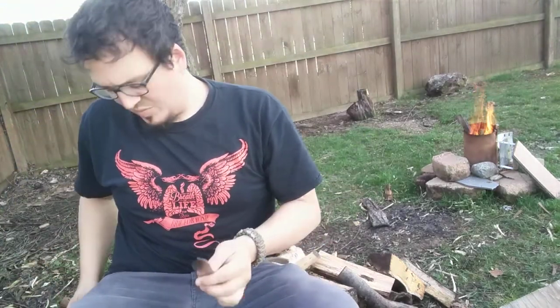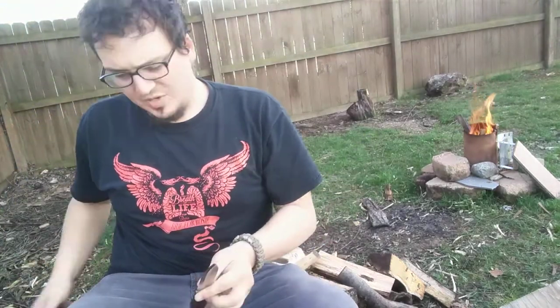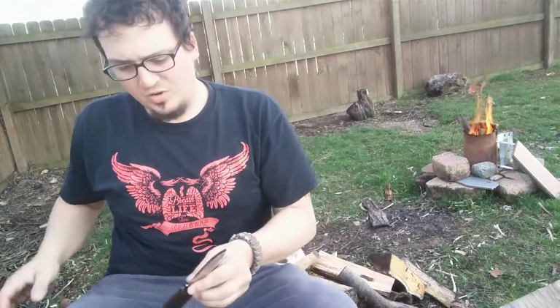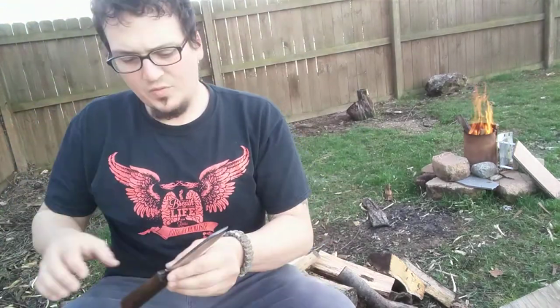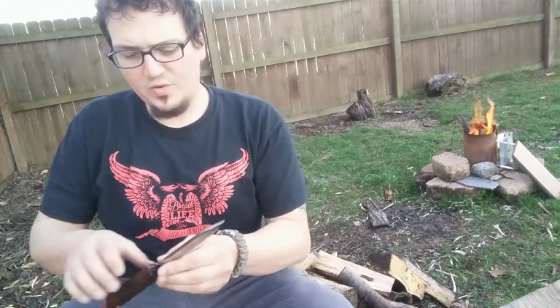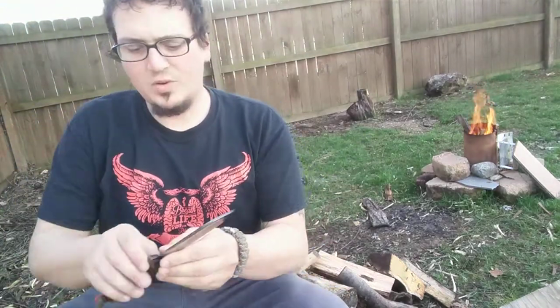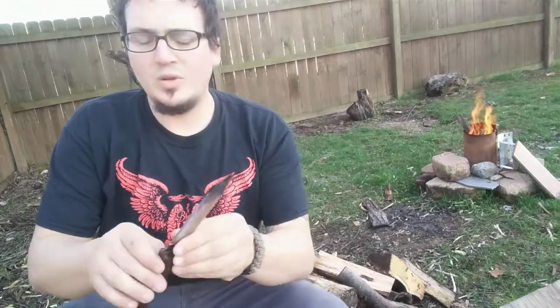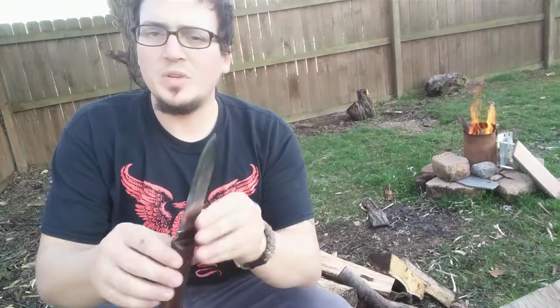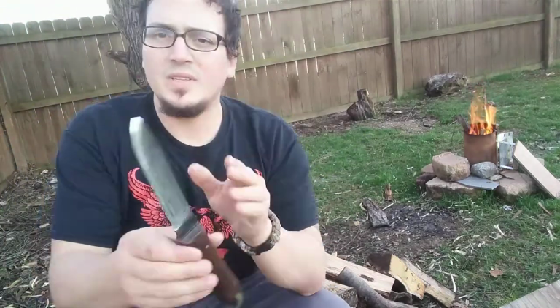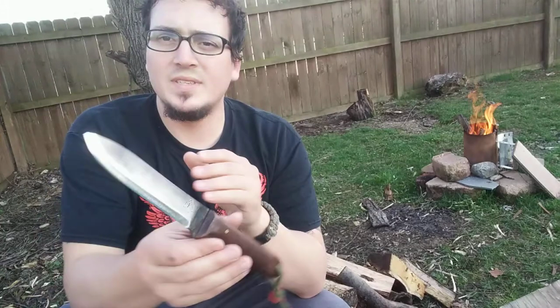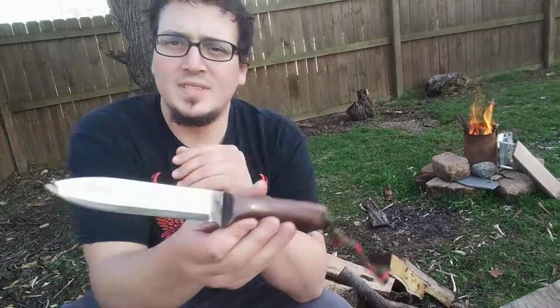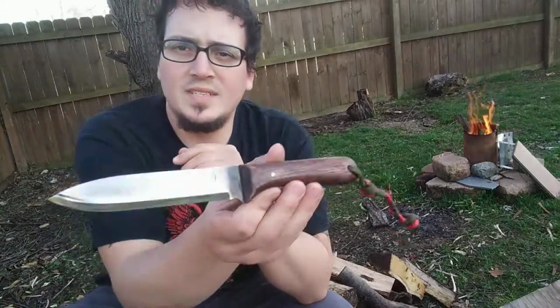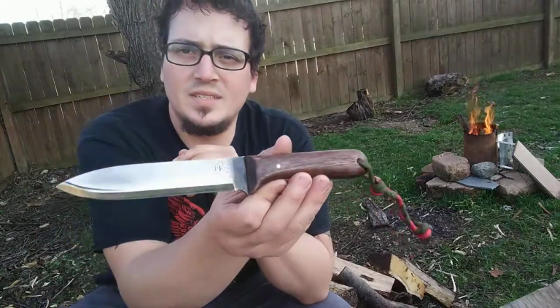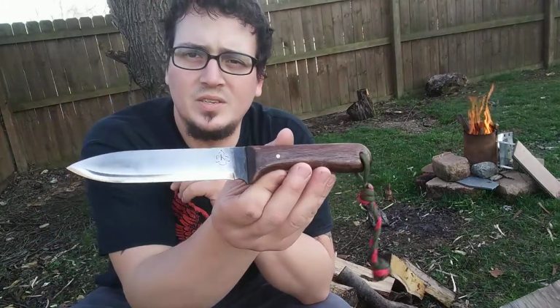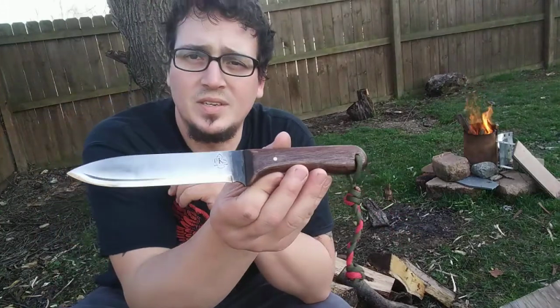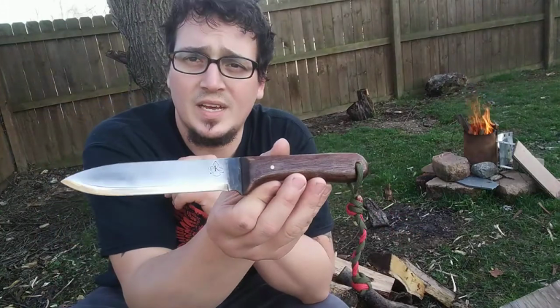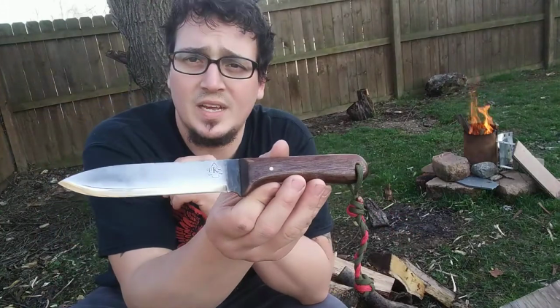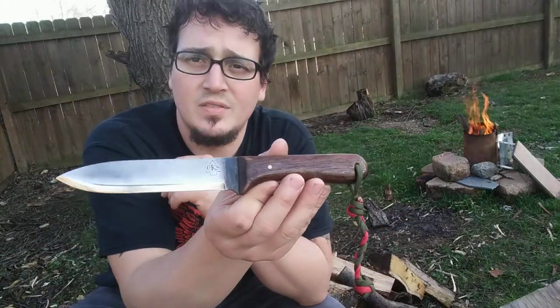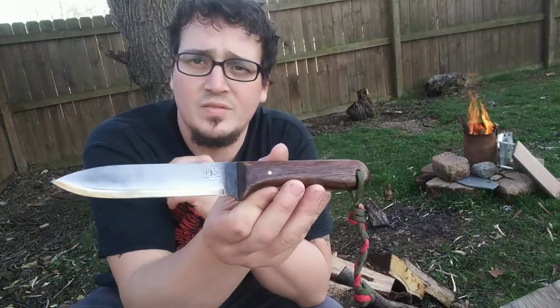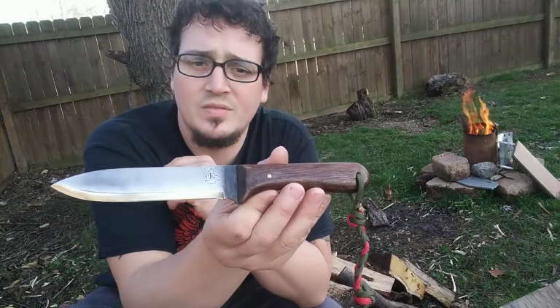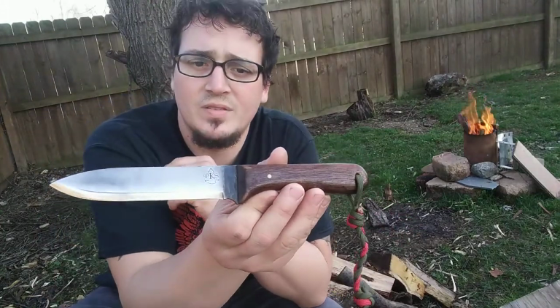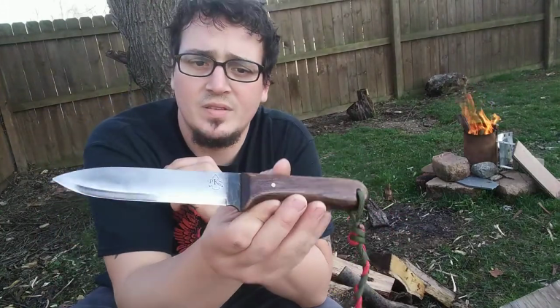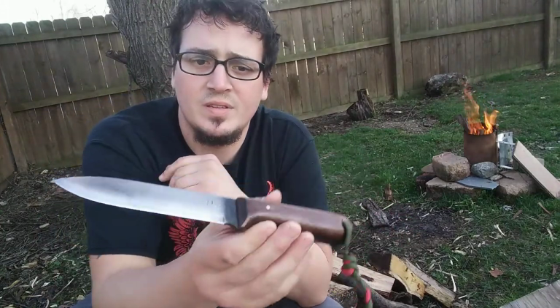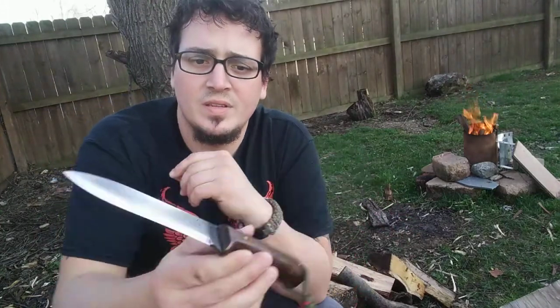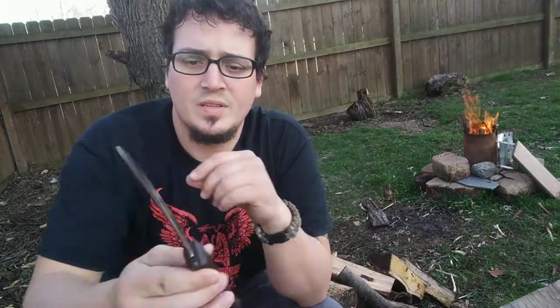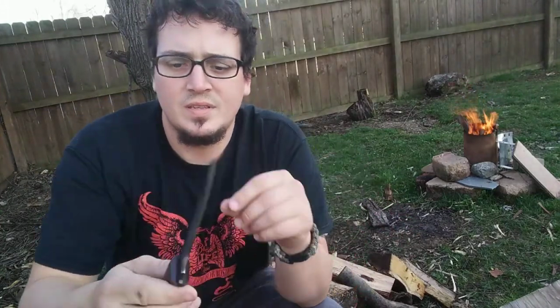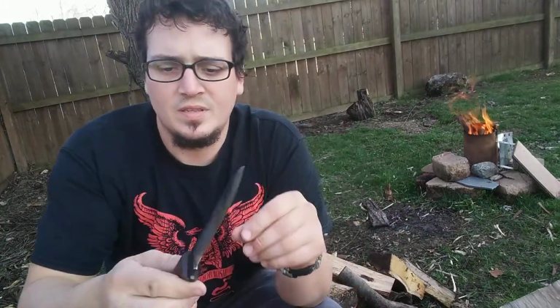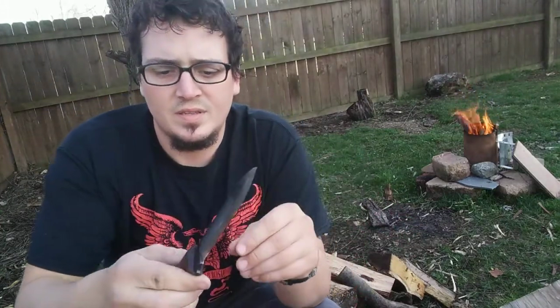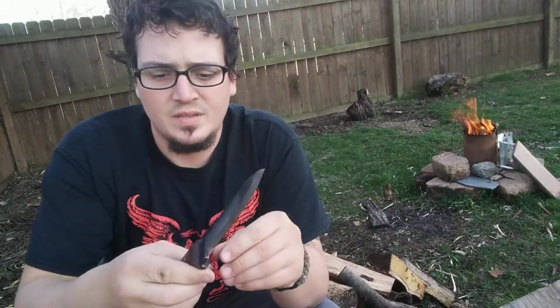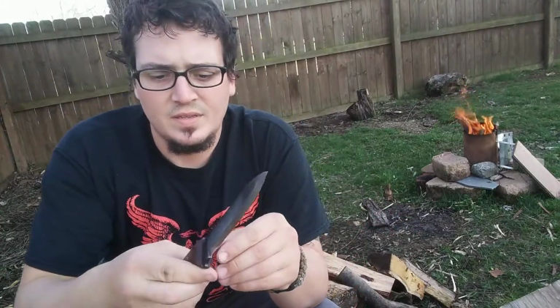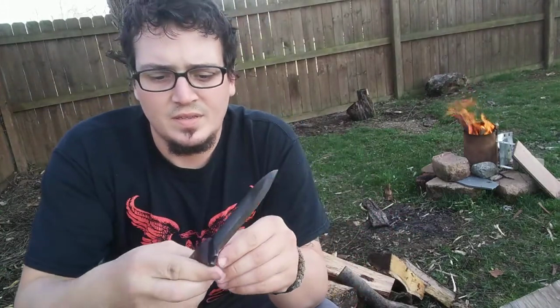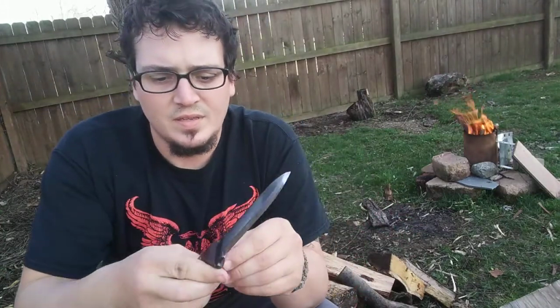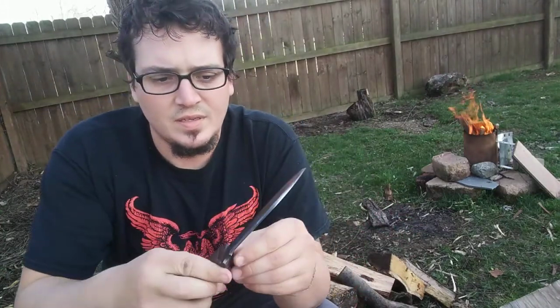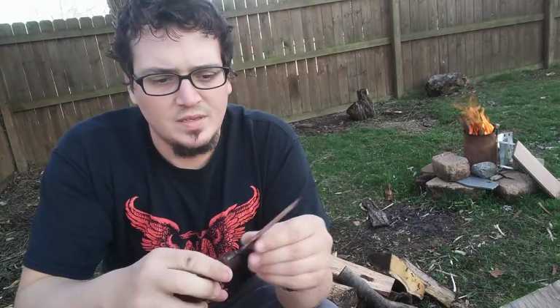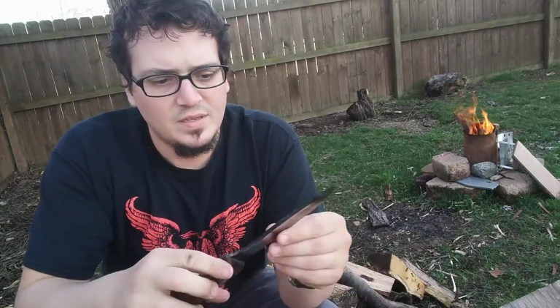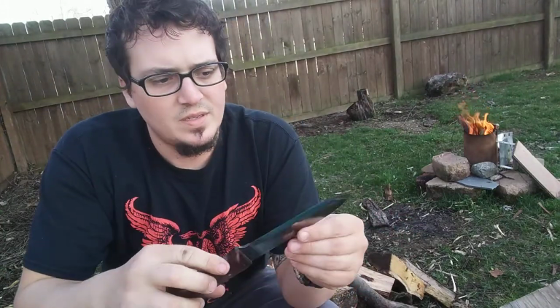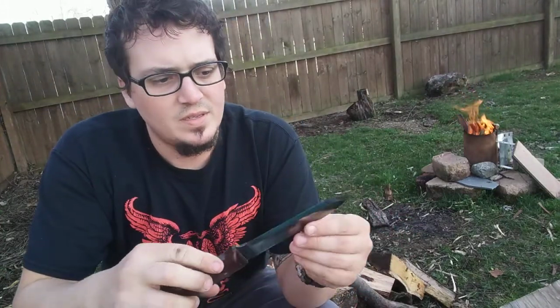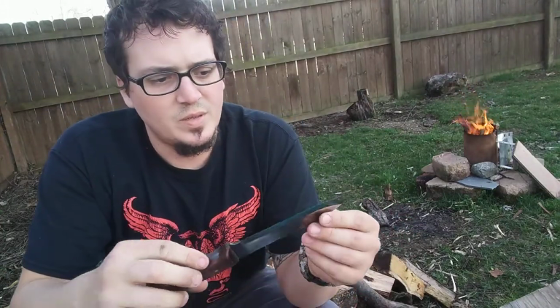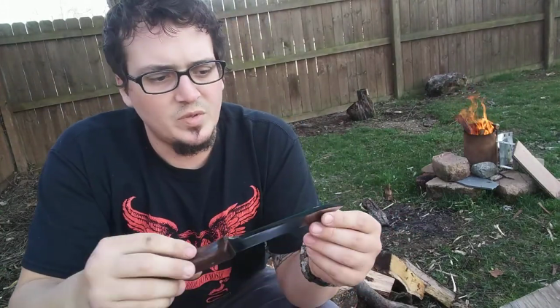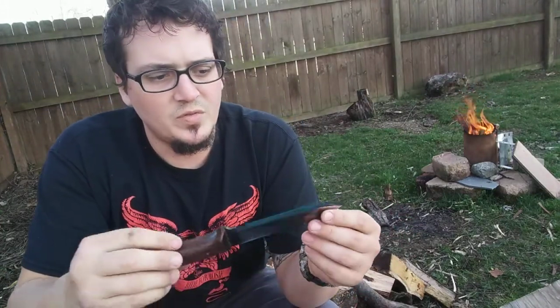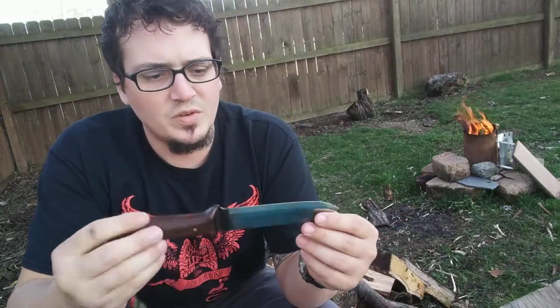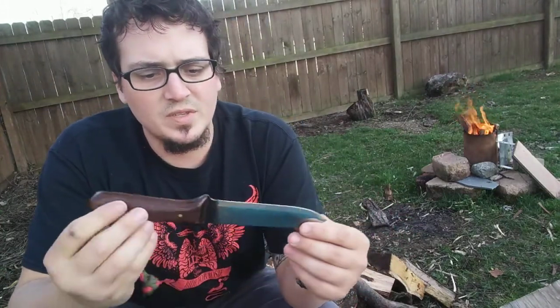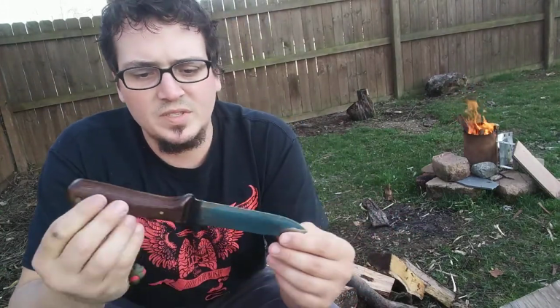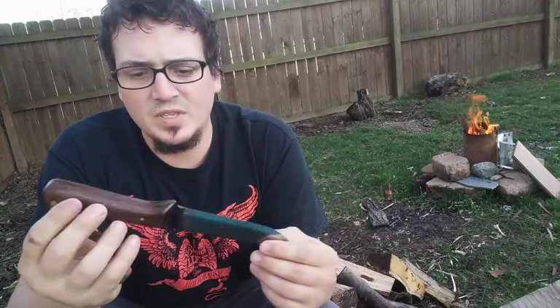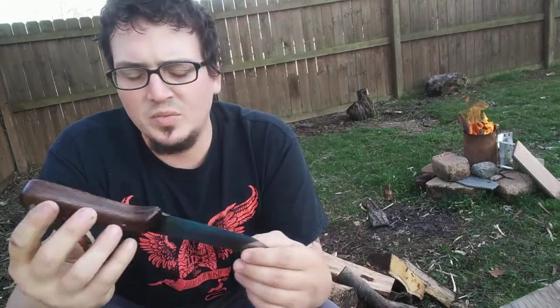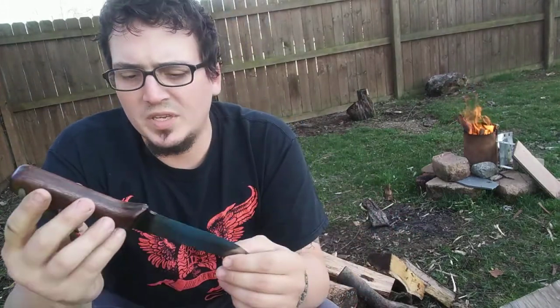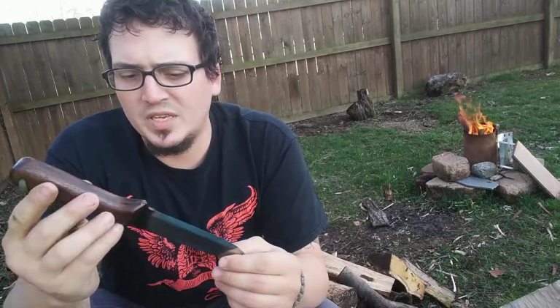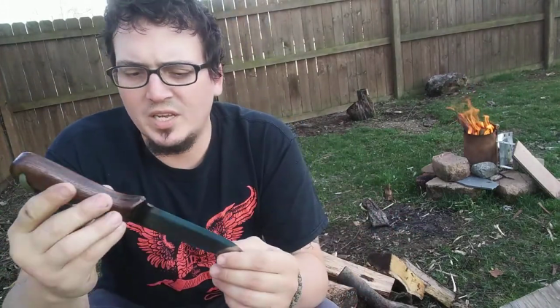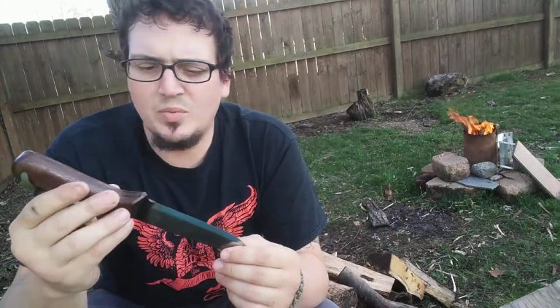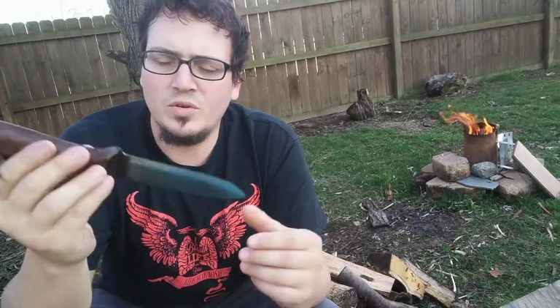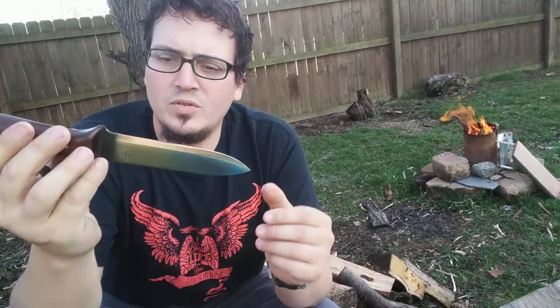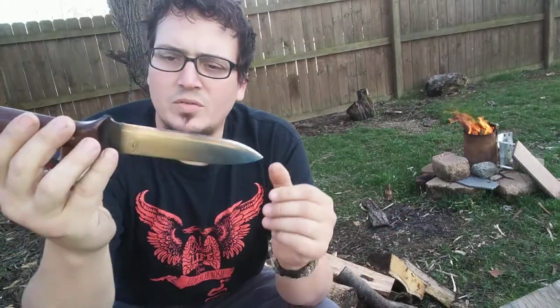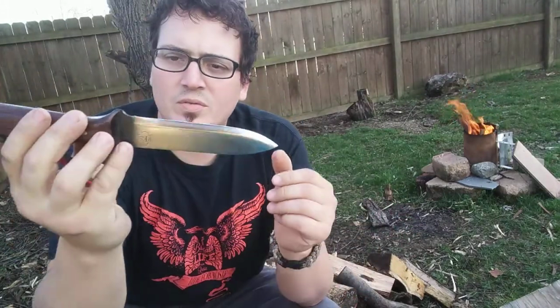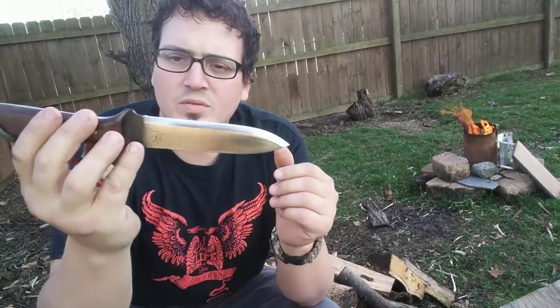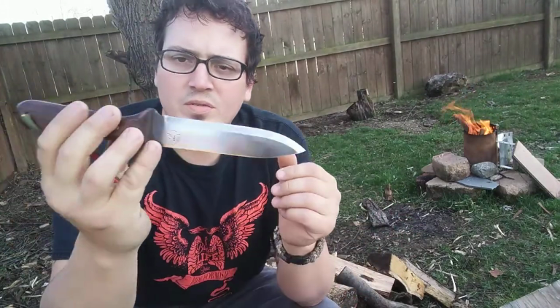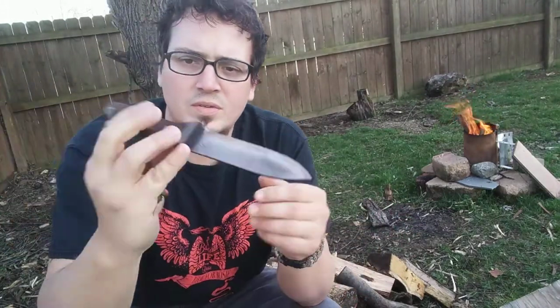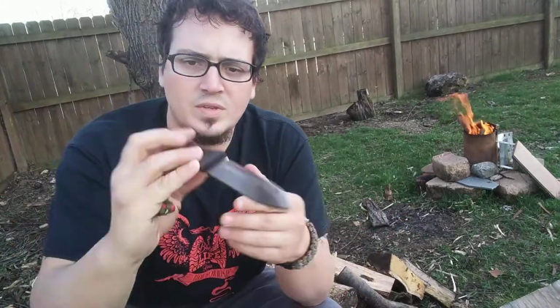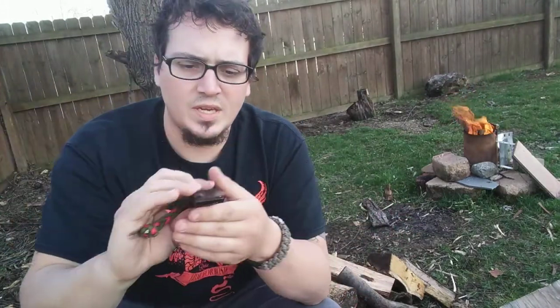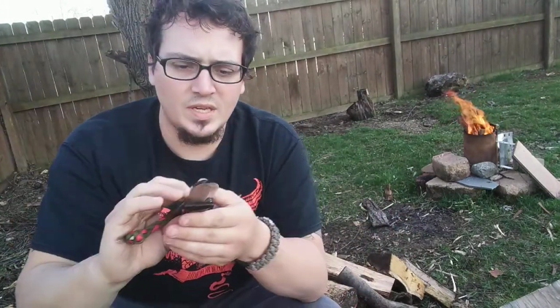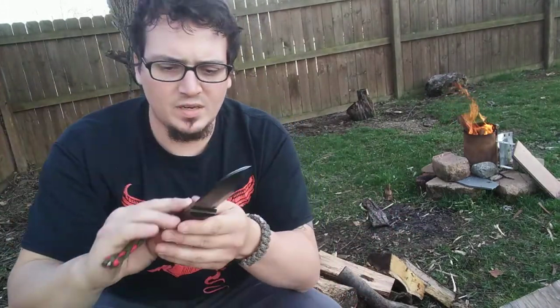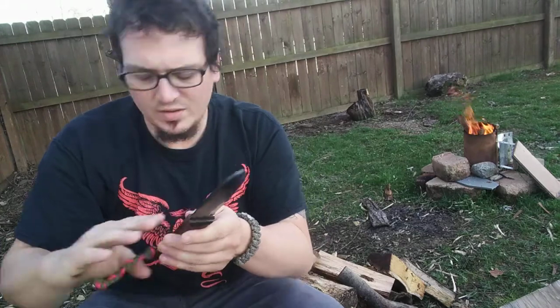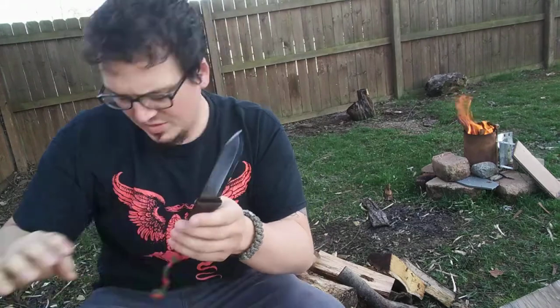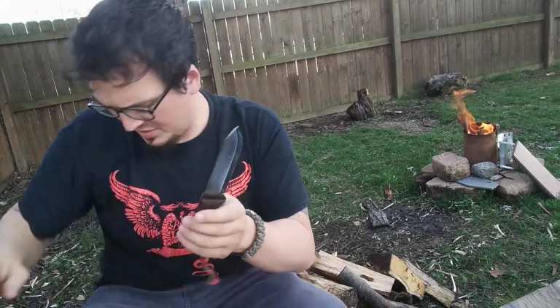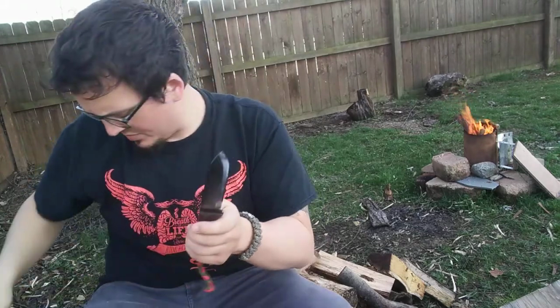But overall, this is a good knife — if you're into the big Kephart style.